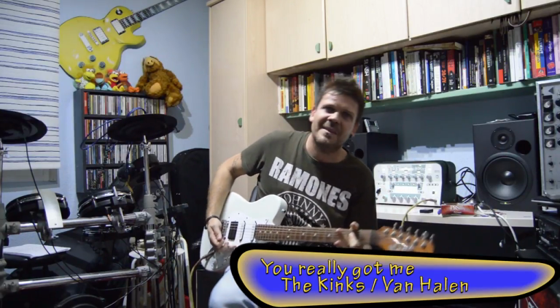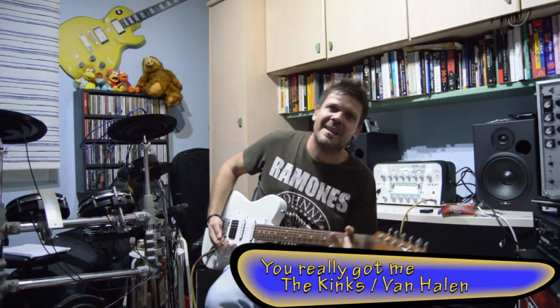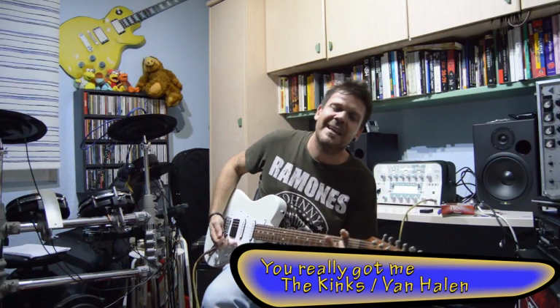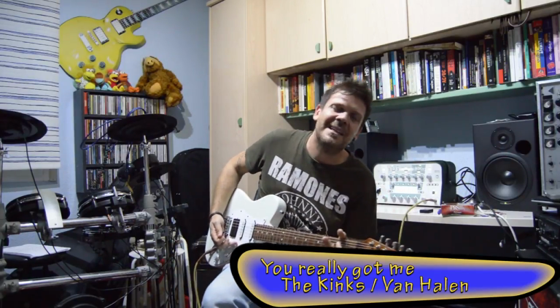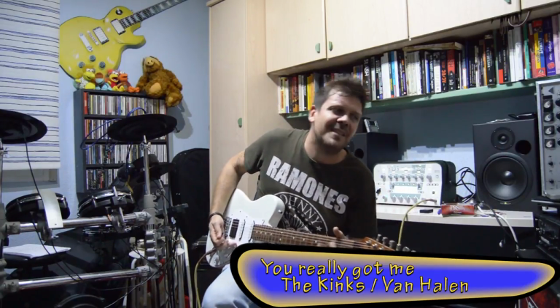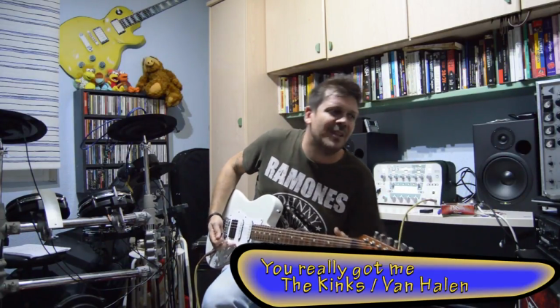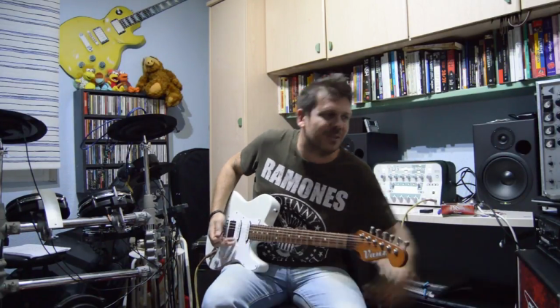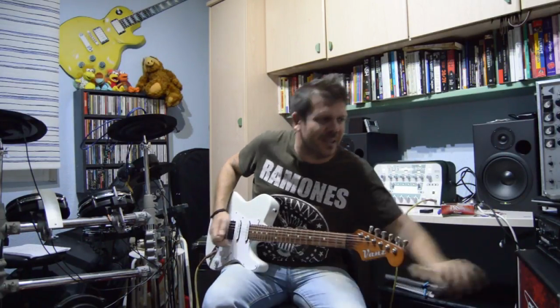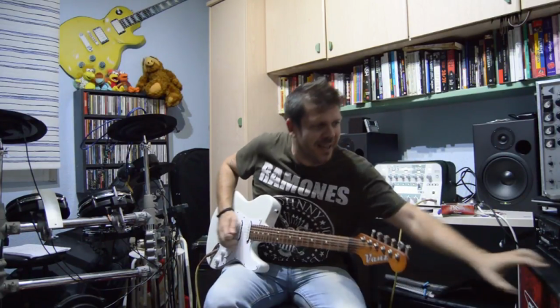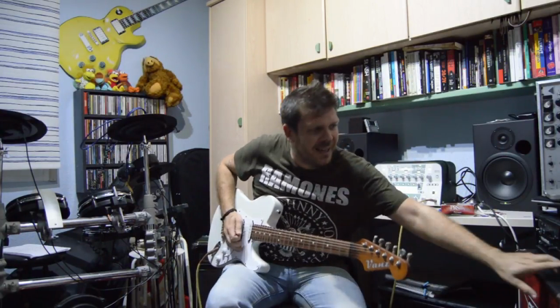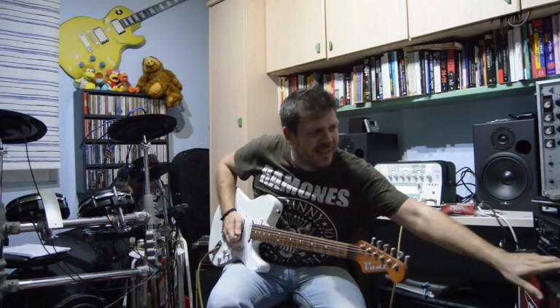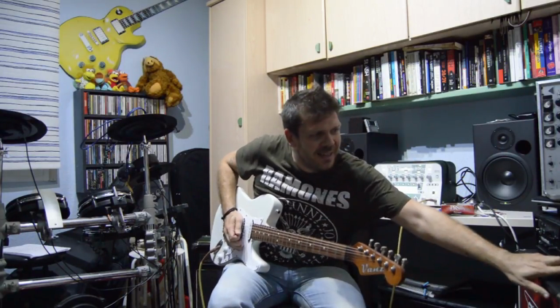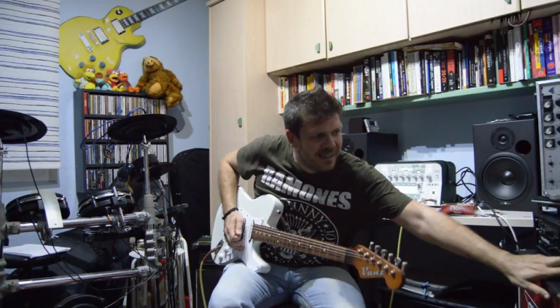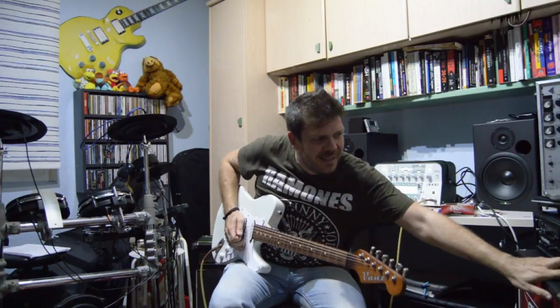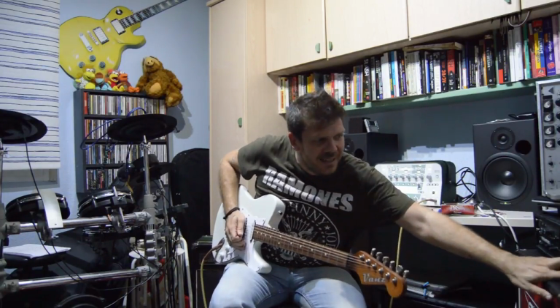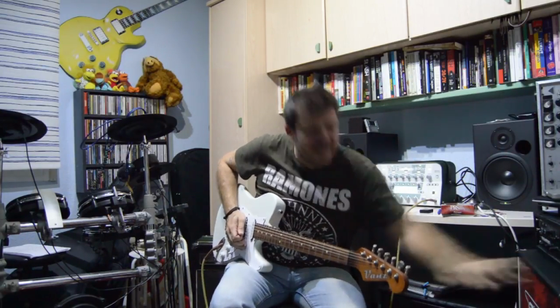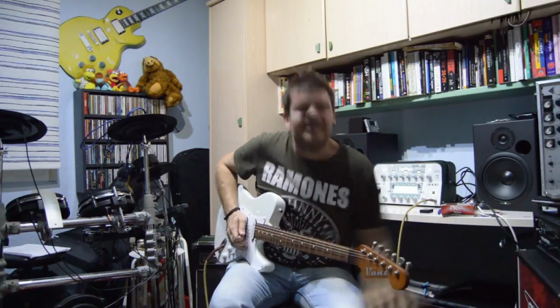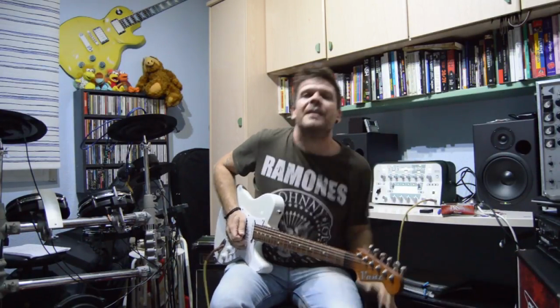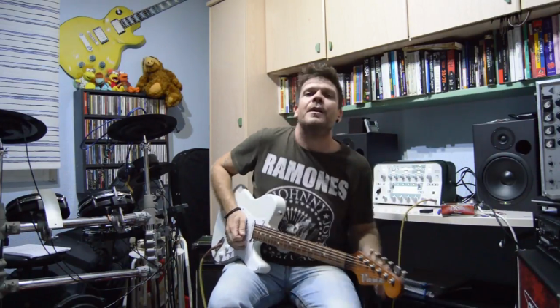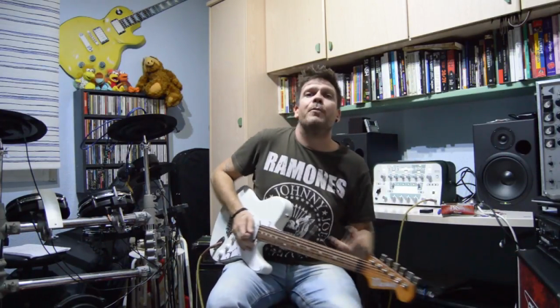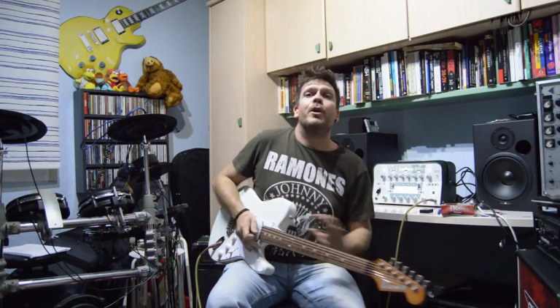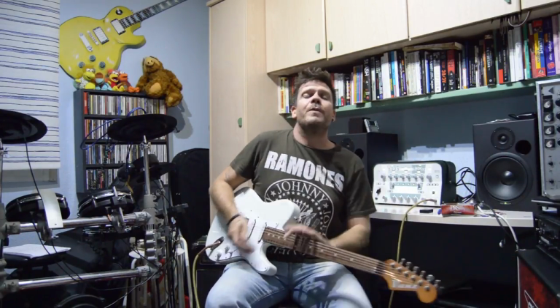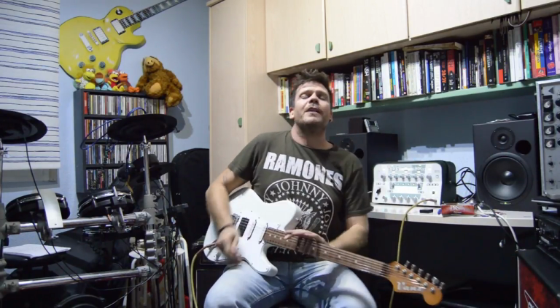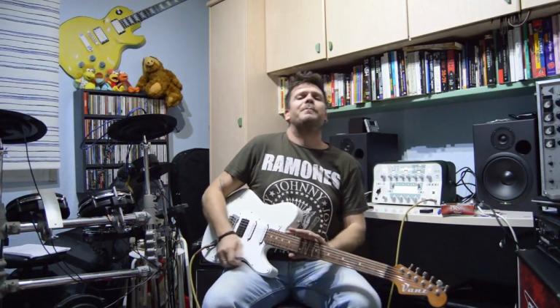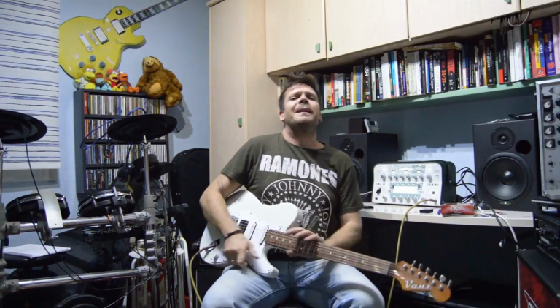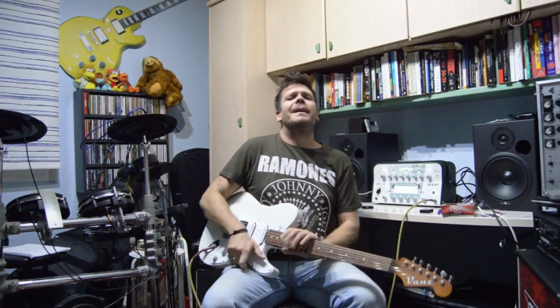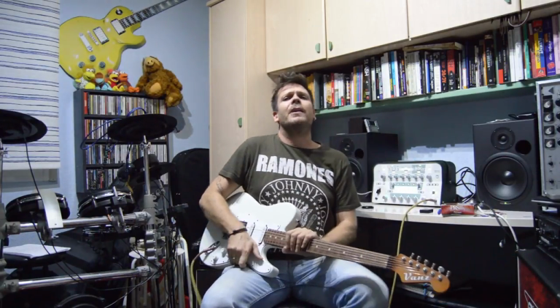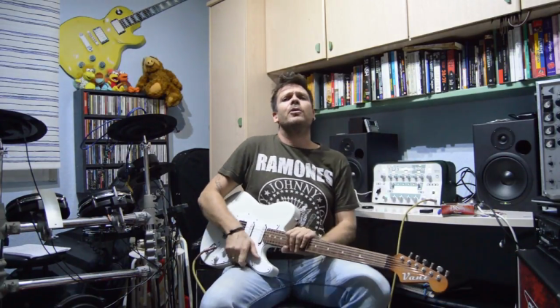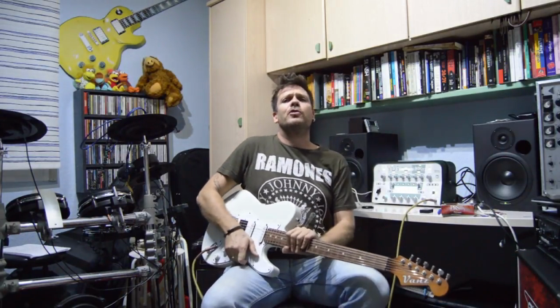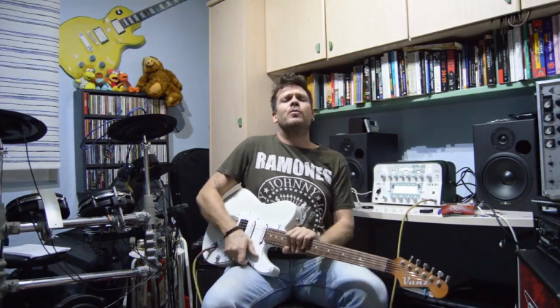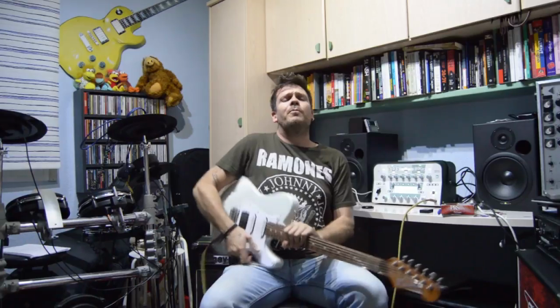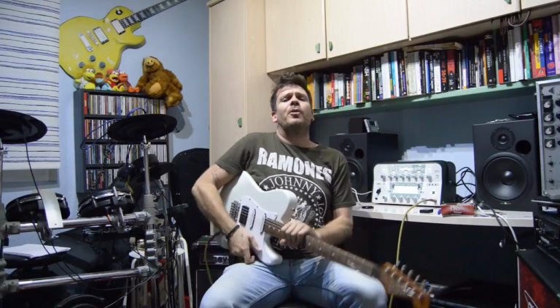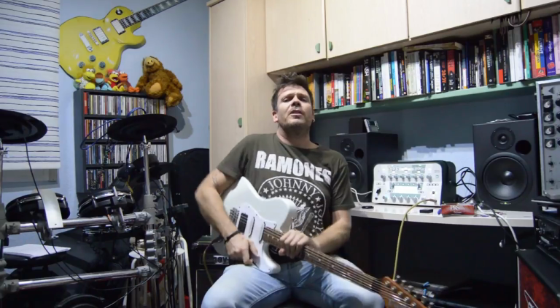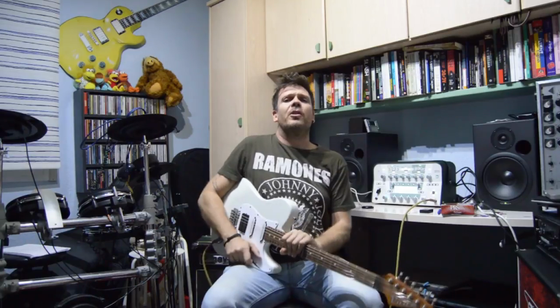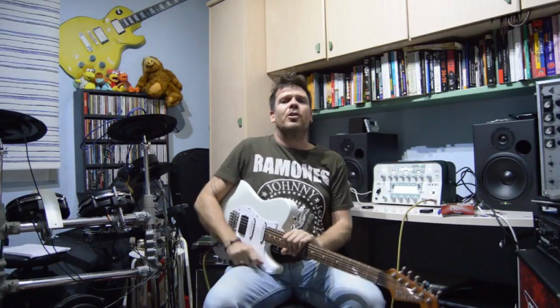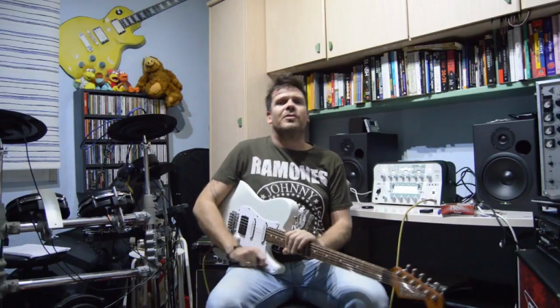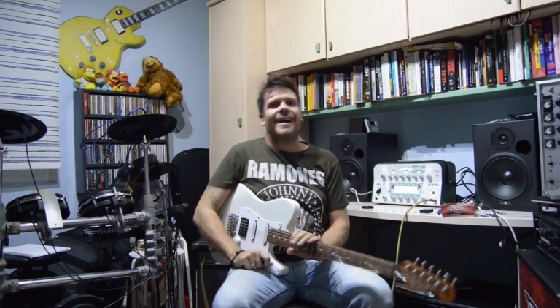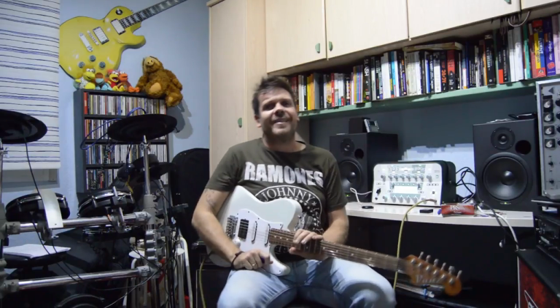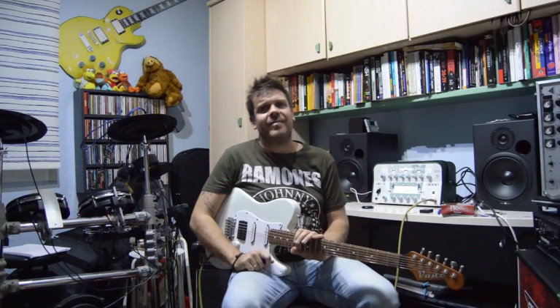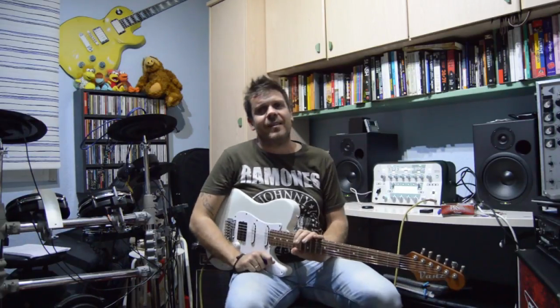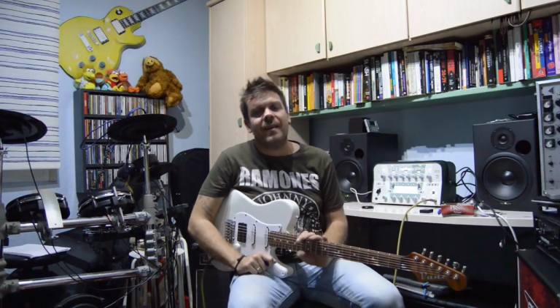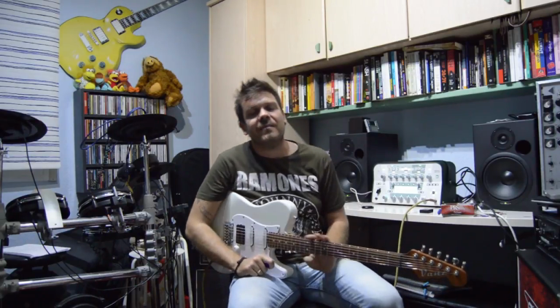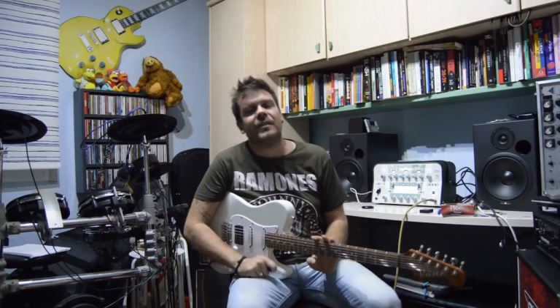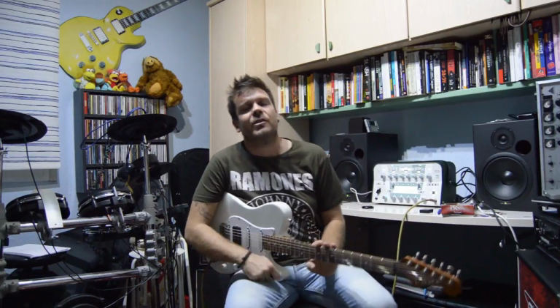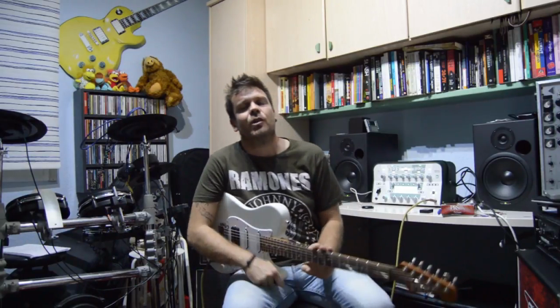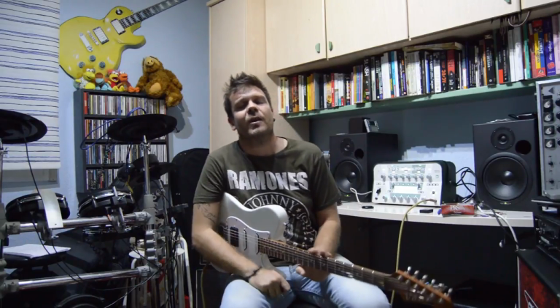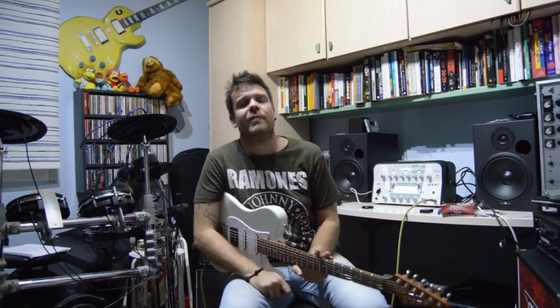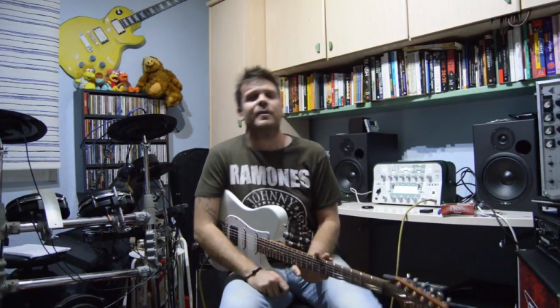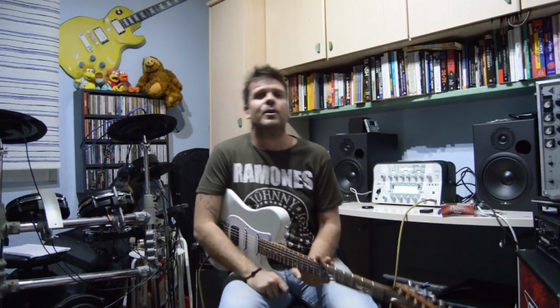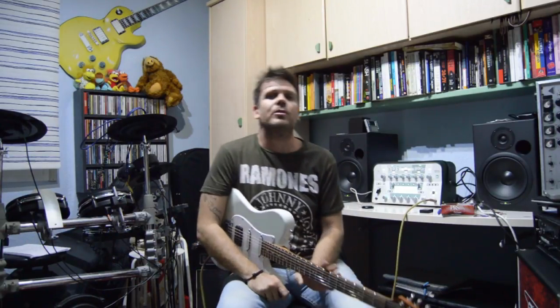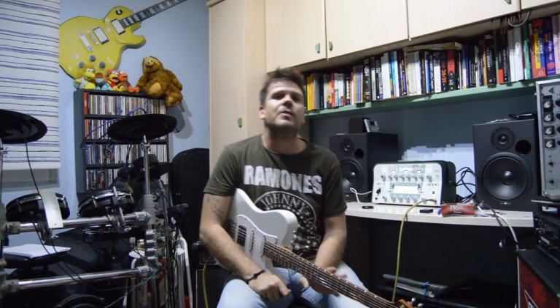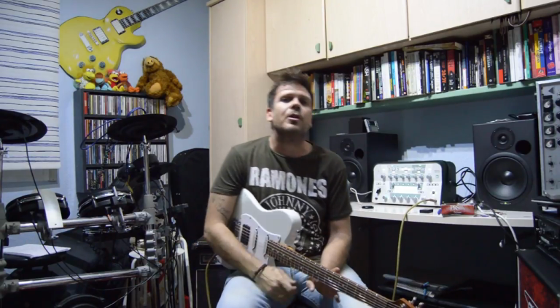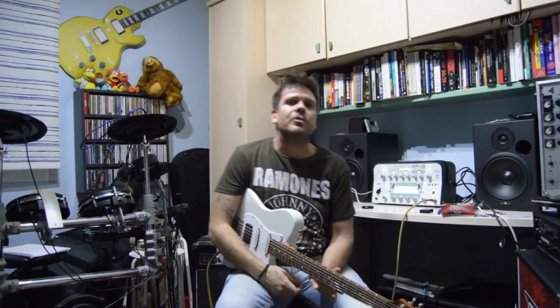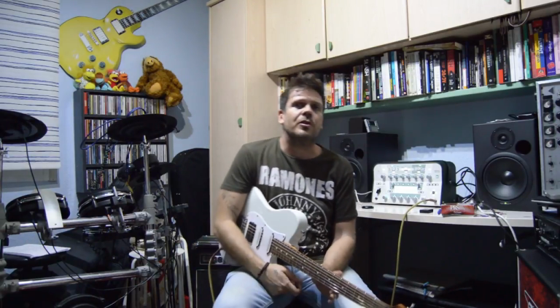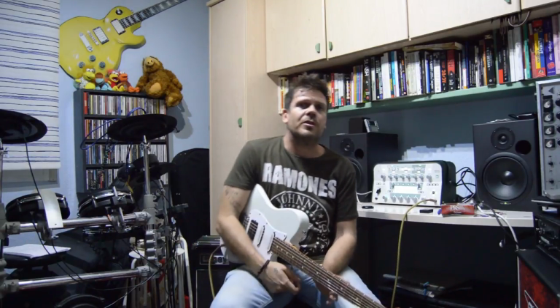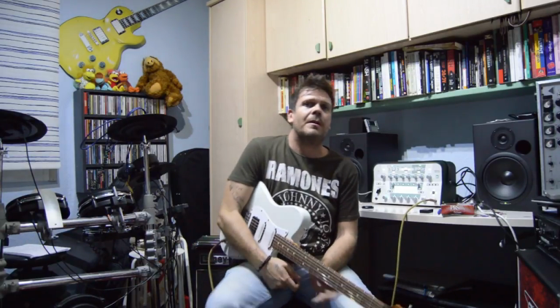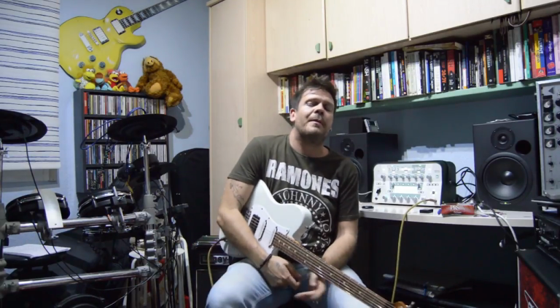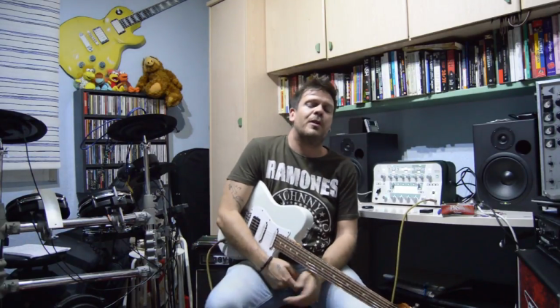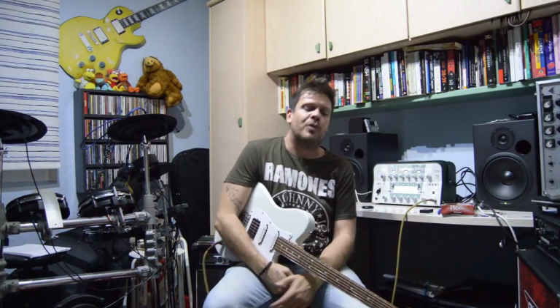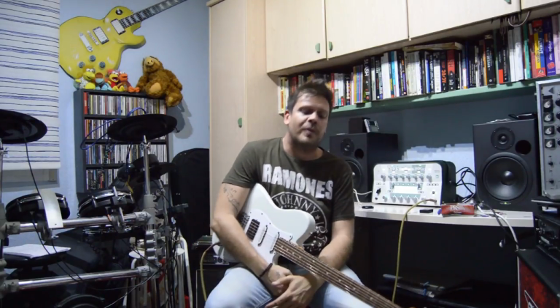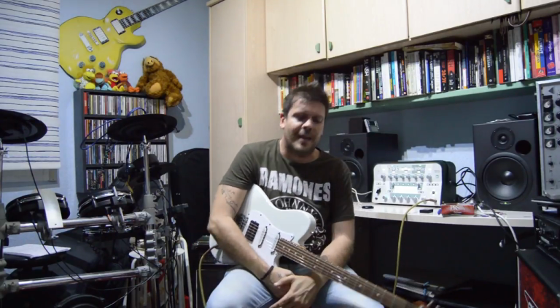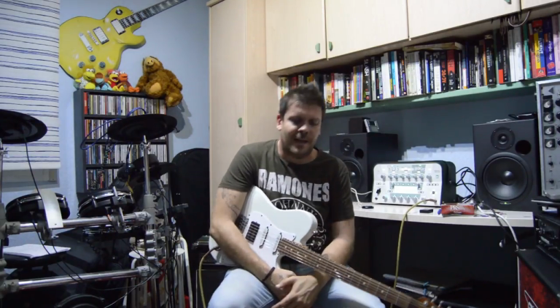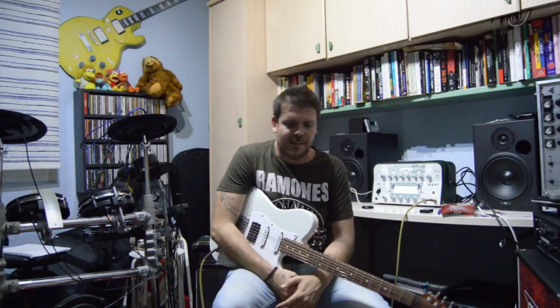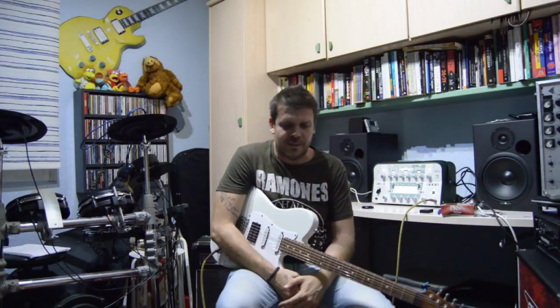Hey chicos, ¿qué tal? Bueno, voy a explicaros un poquito los accidentes geográficos de los que os hablaba el otro día en clase.